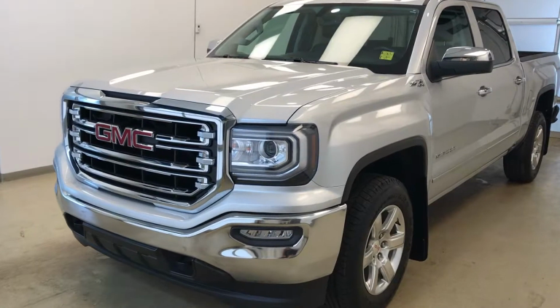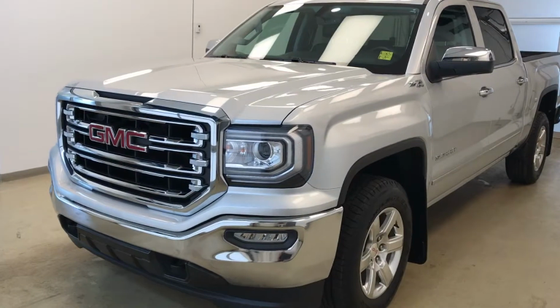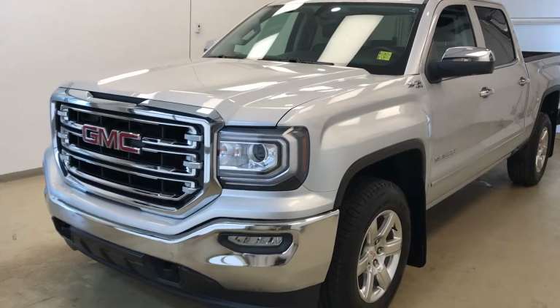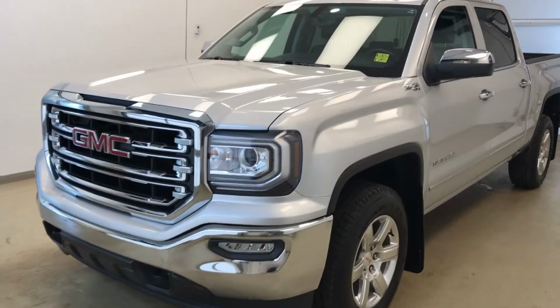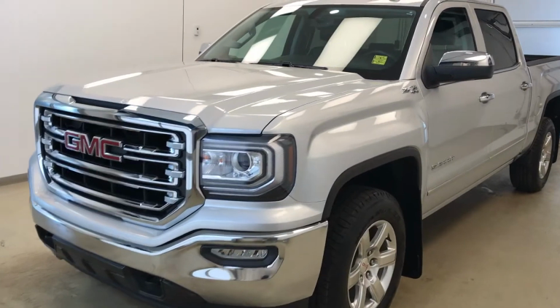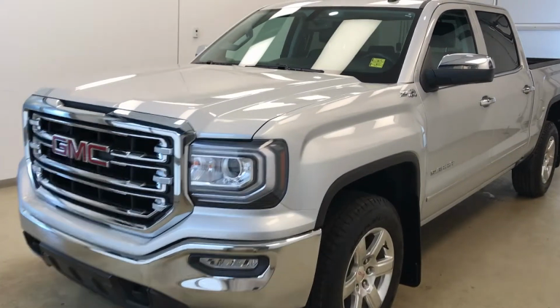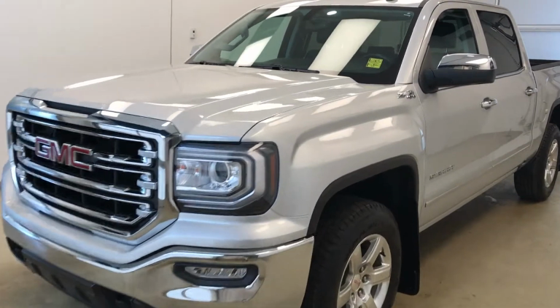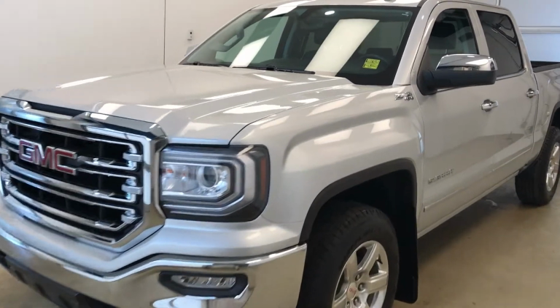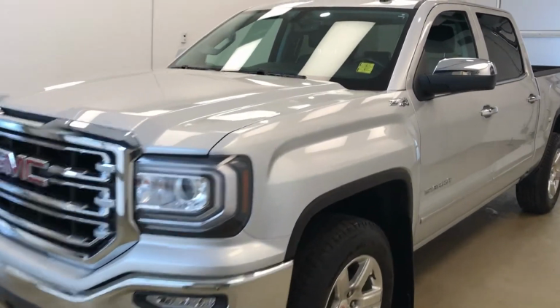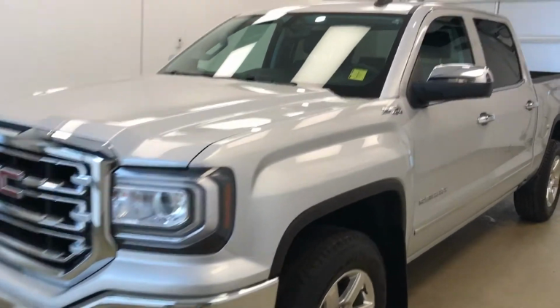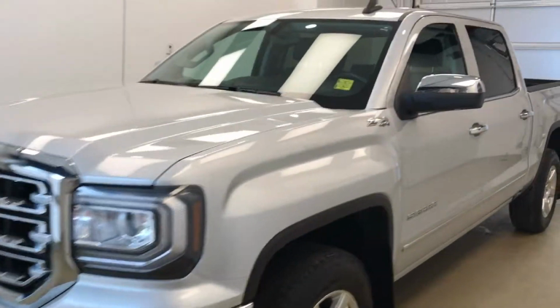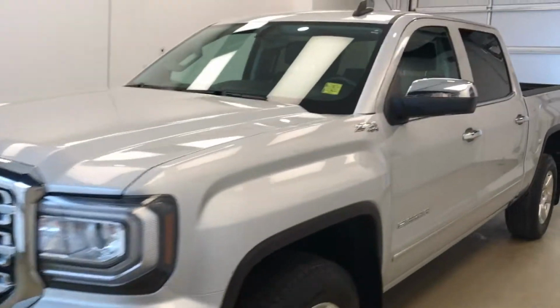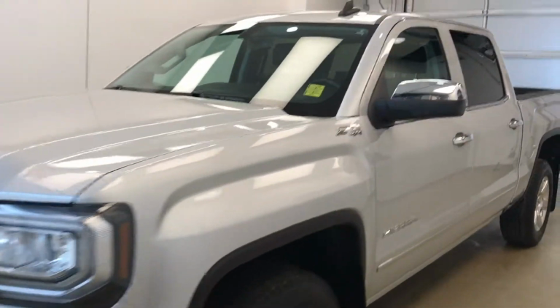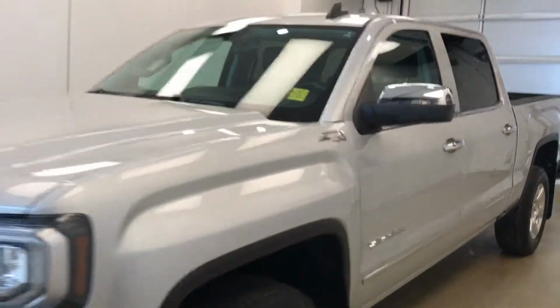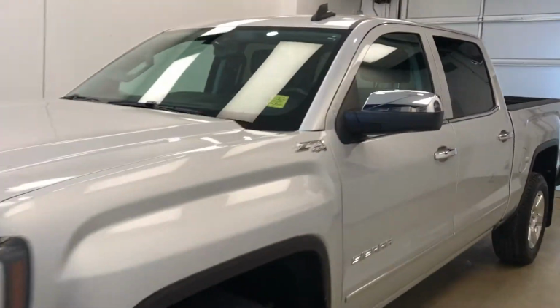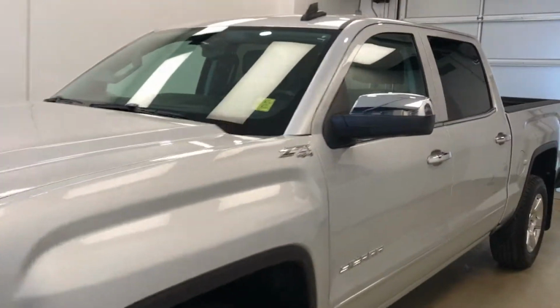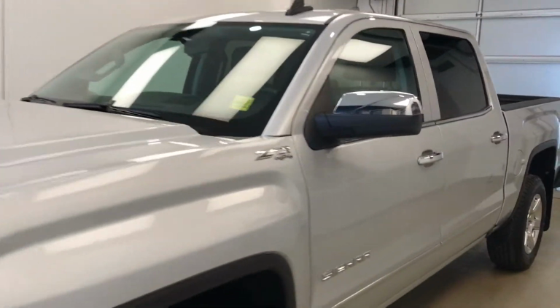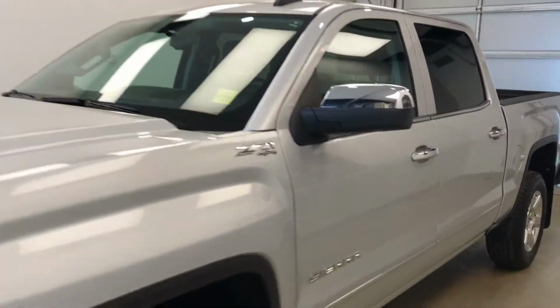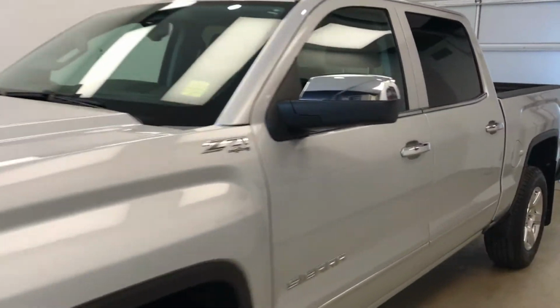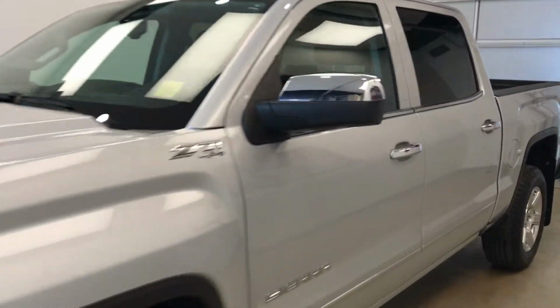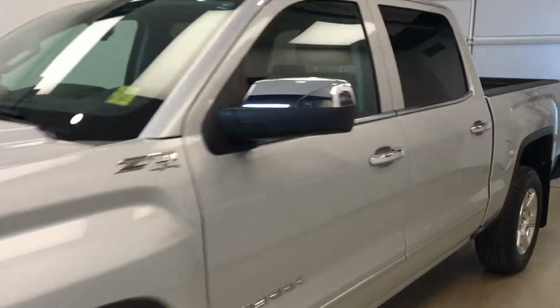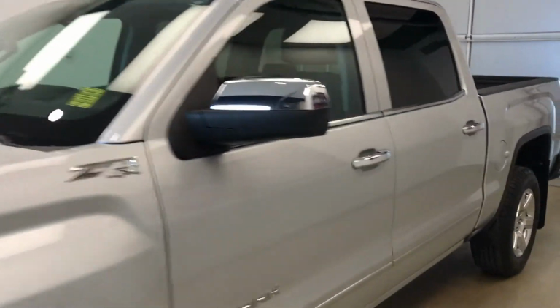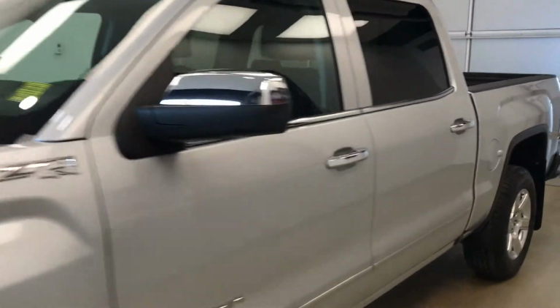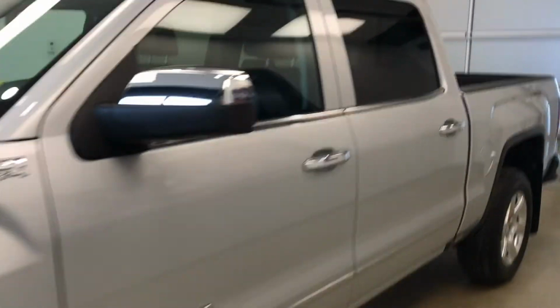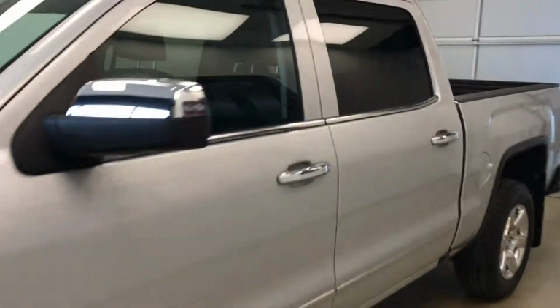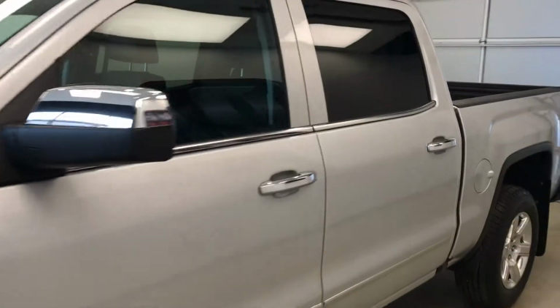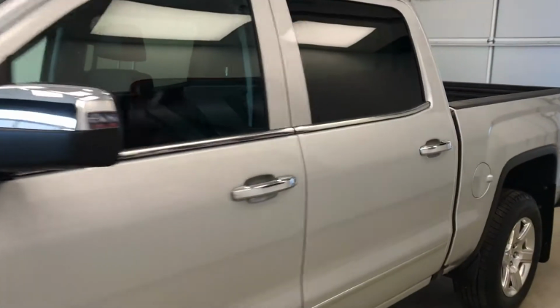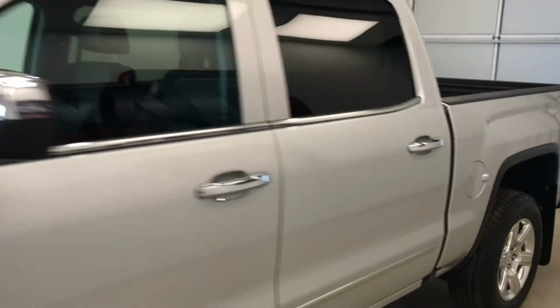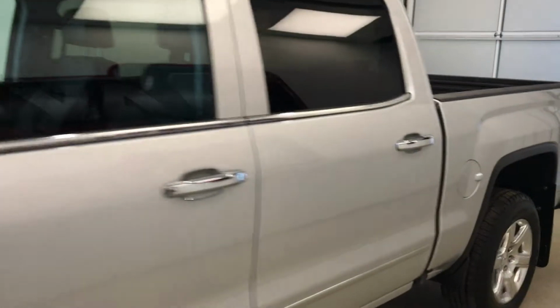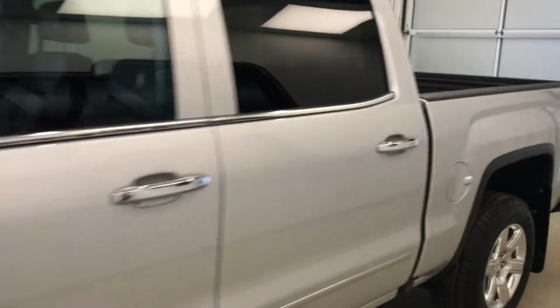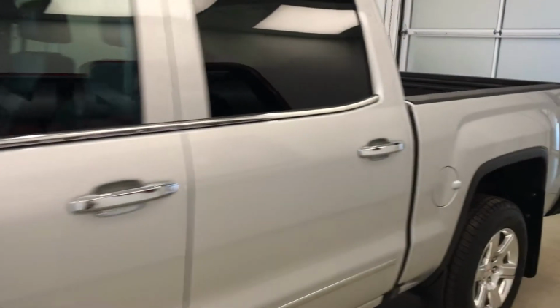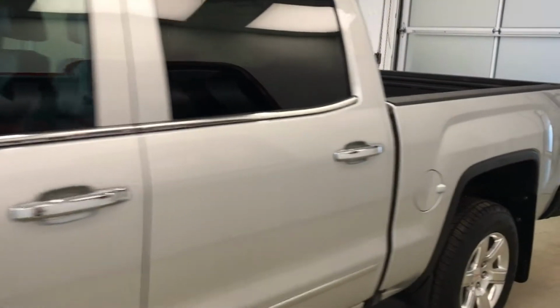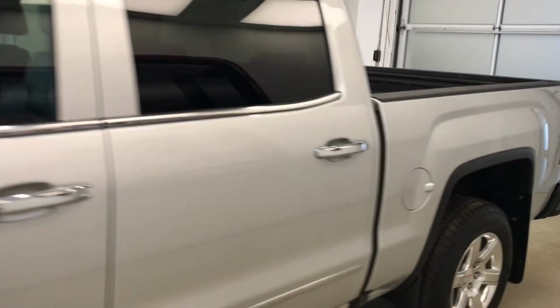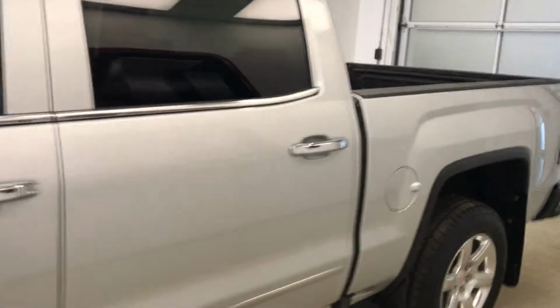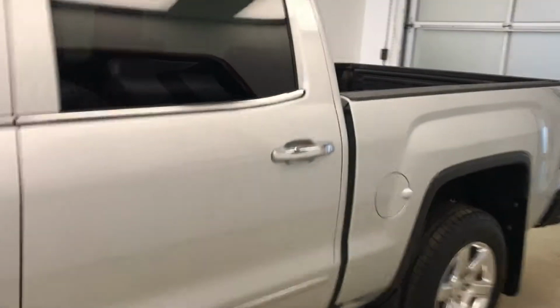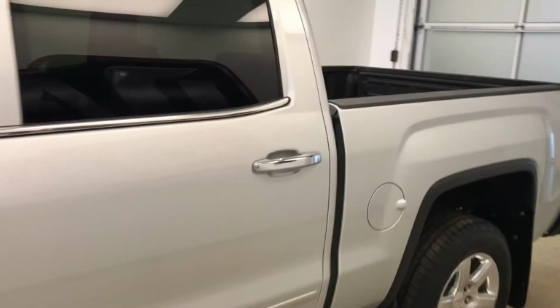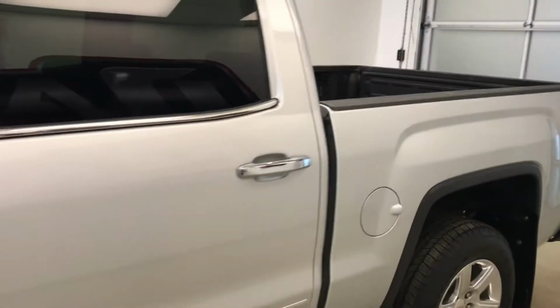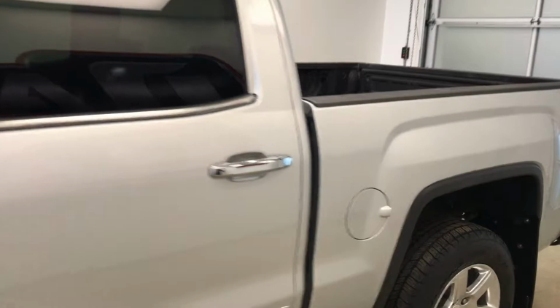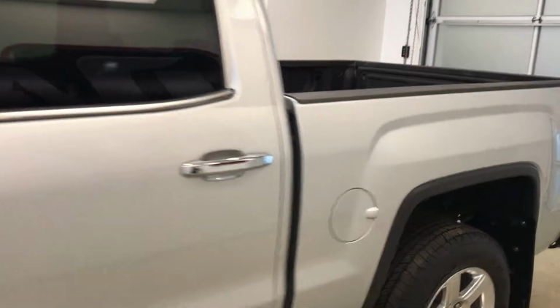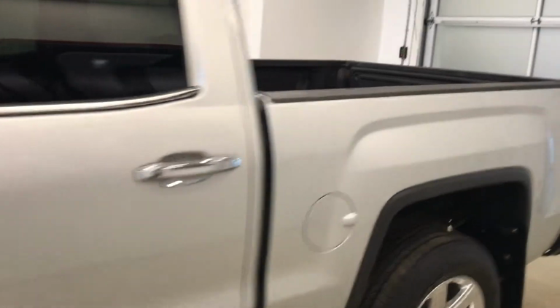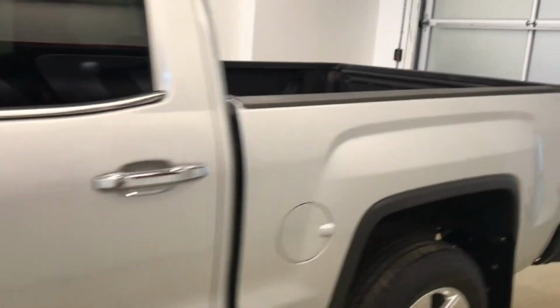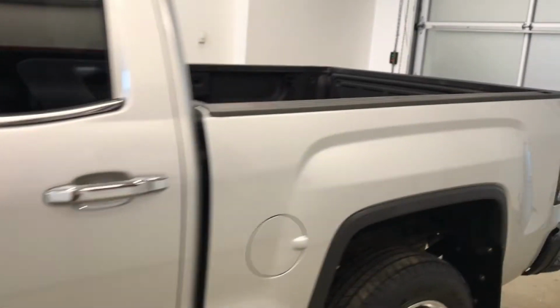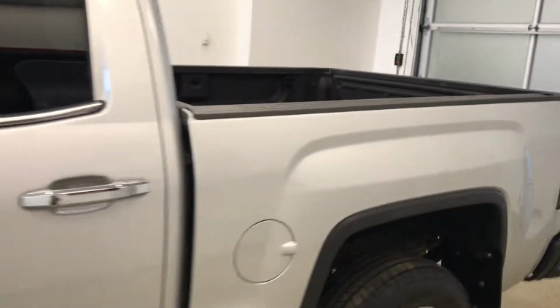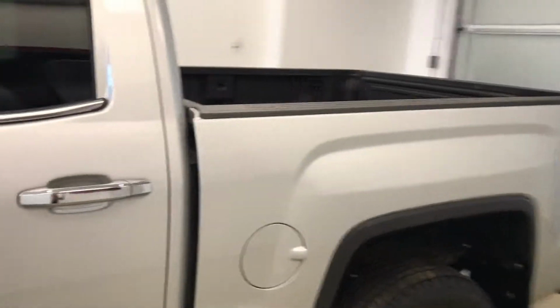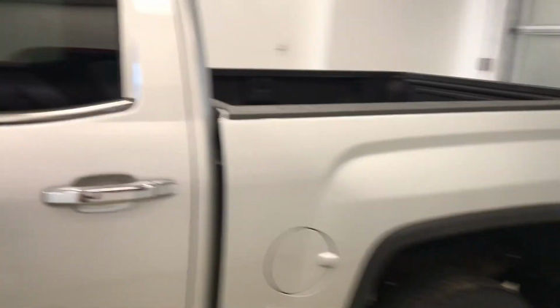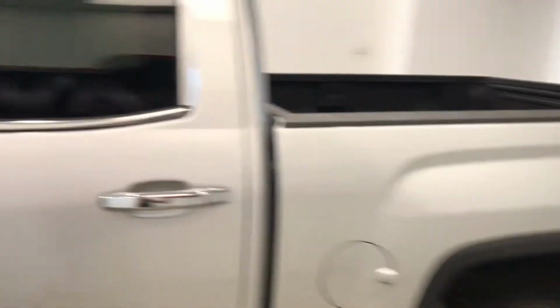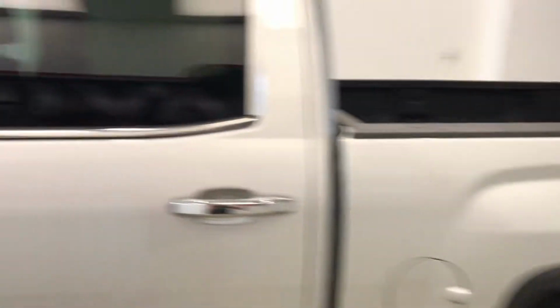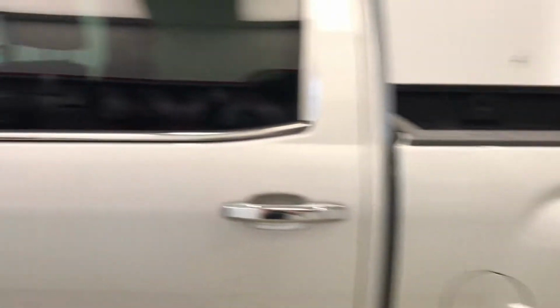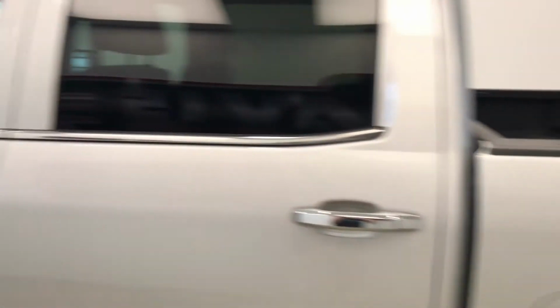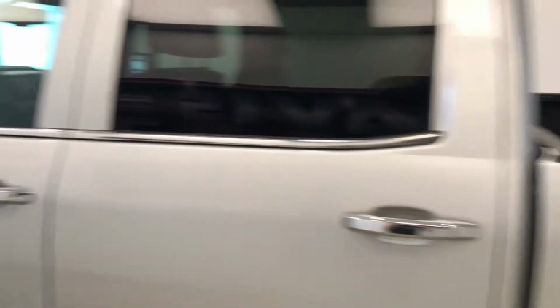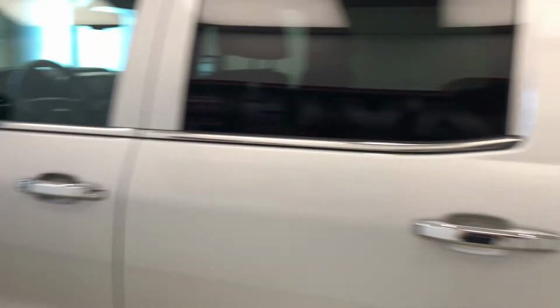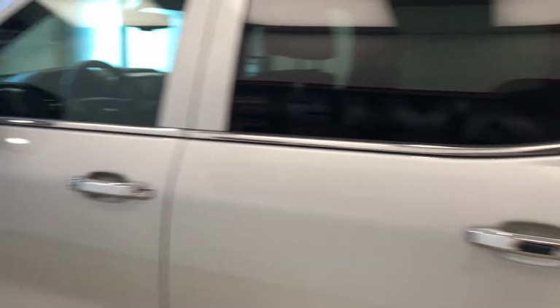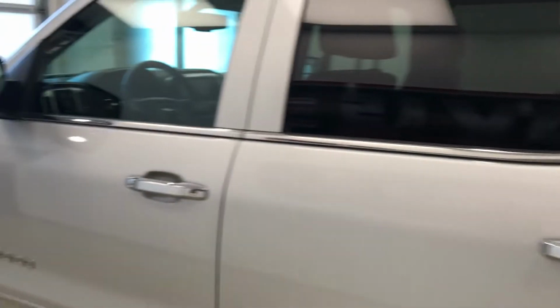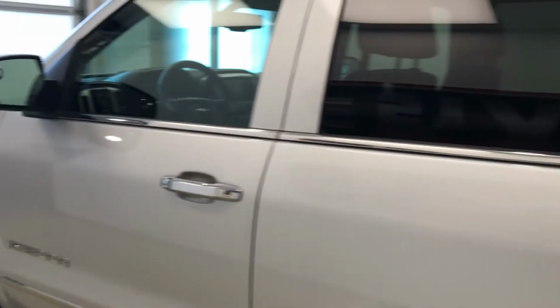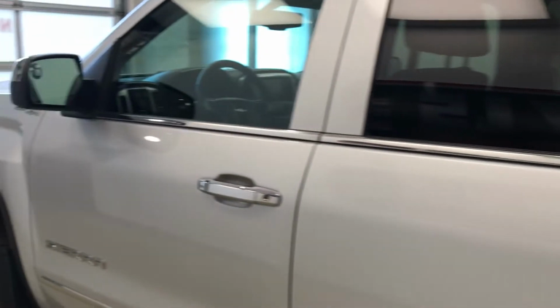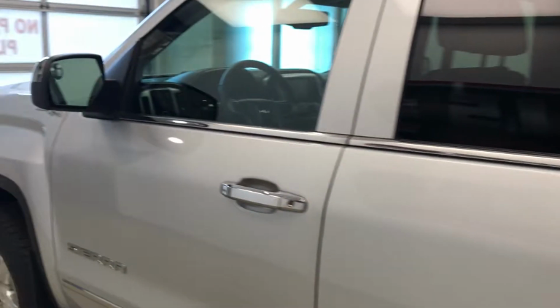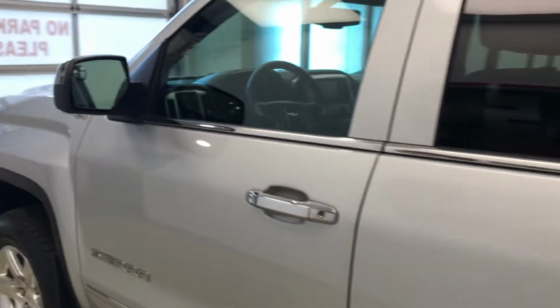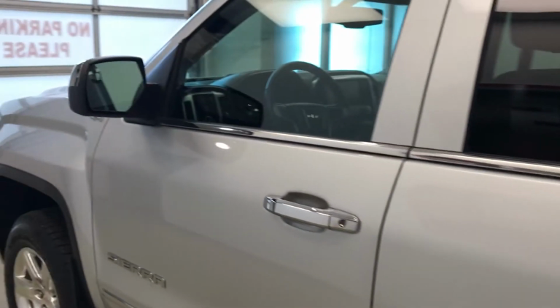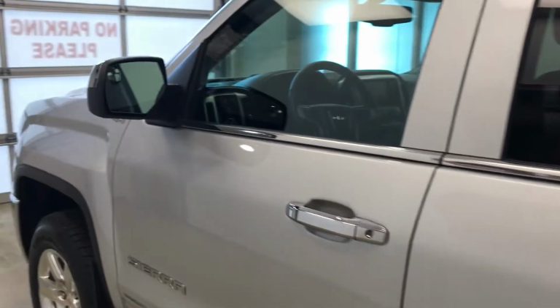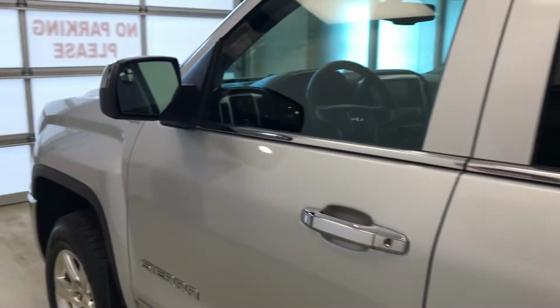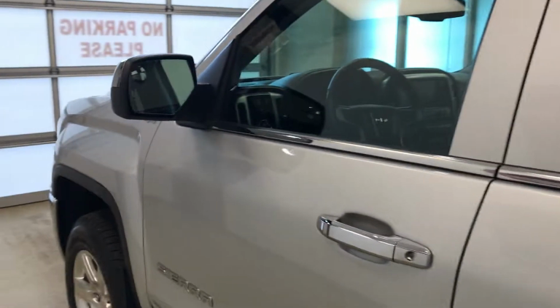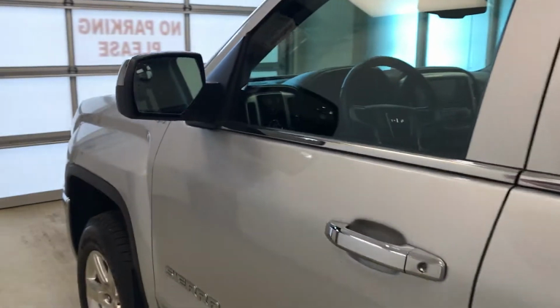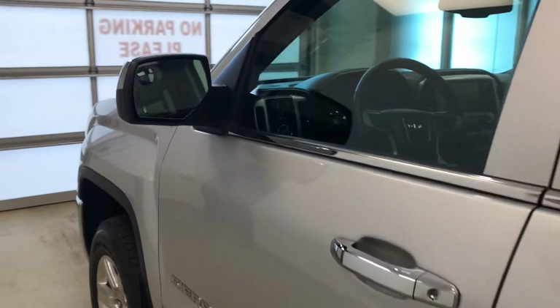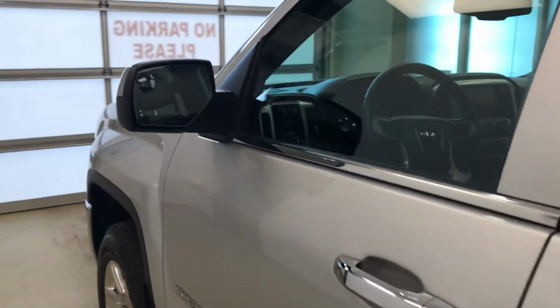This is stock number 170-018 on a 2016 GMC 1500 crew cab, and our exterior color is Quicksilver.